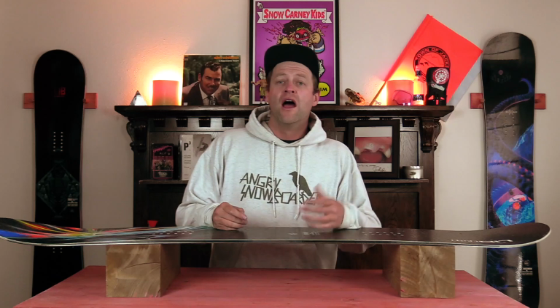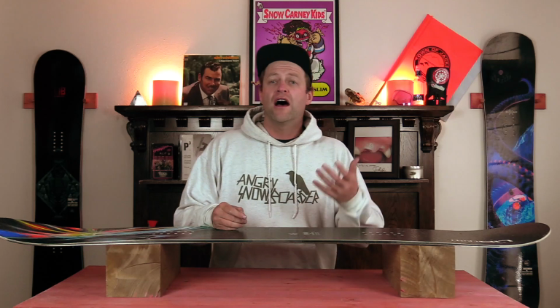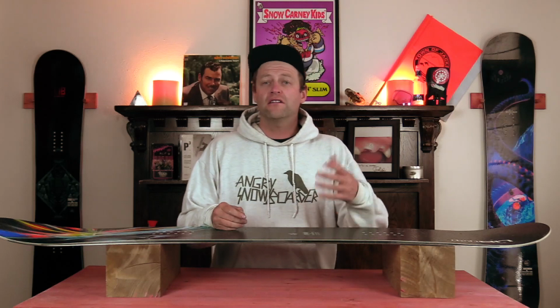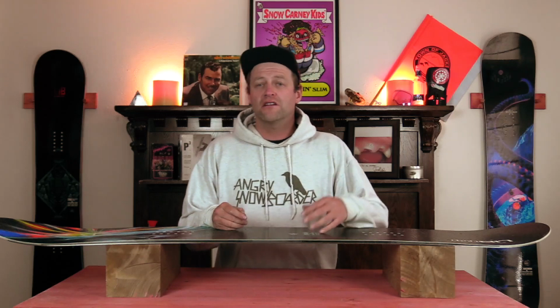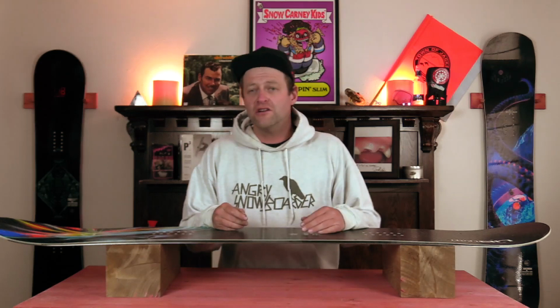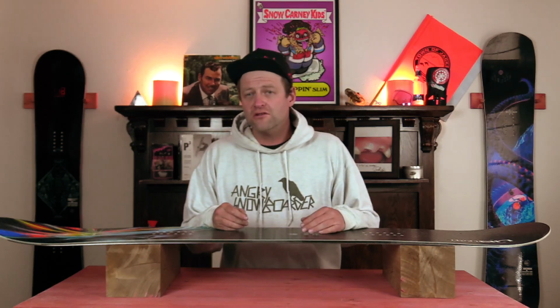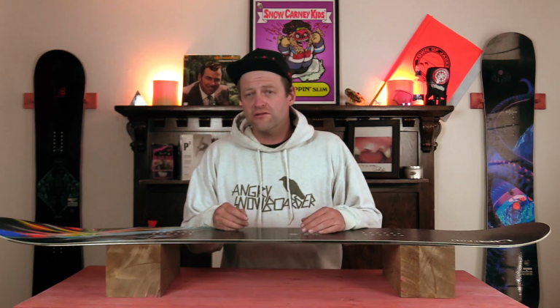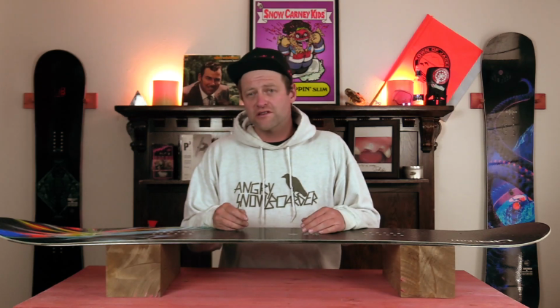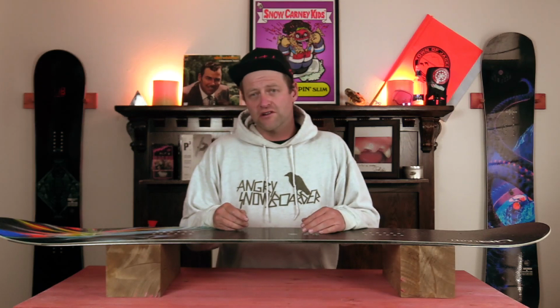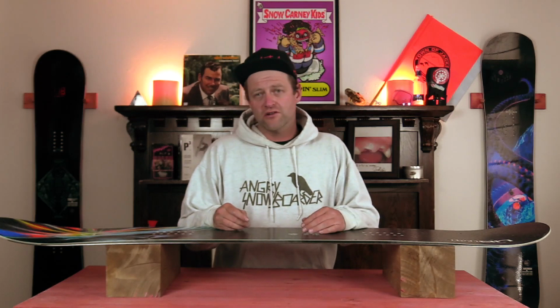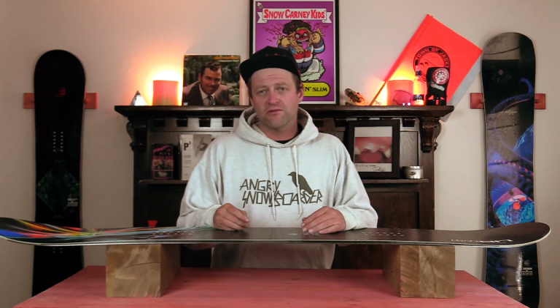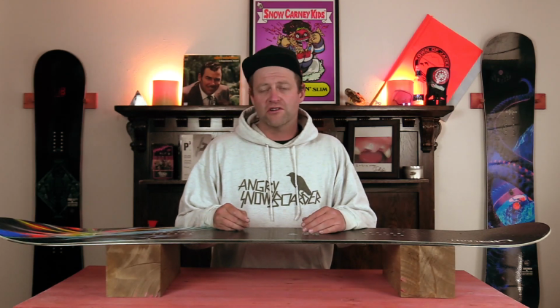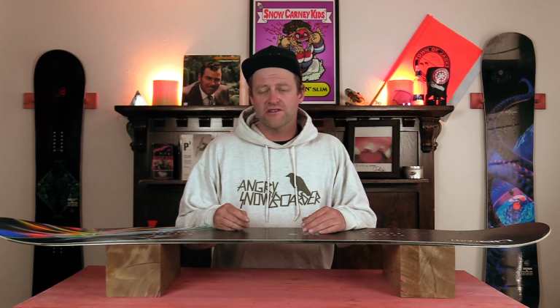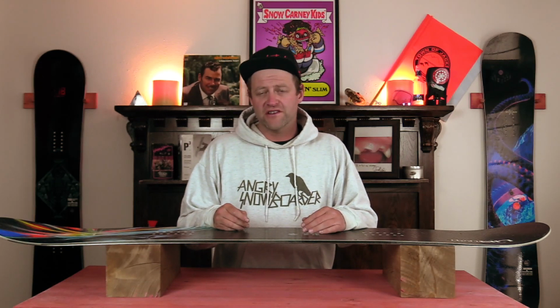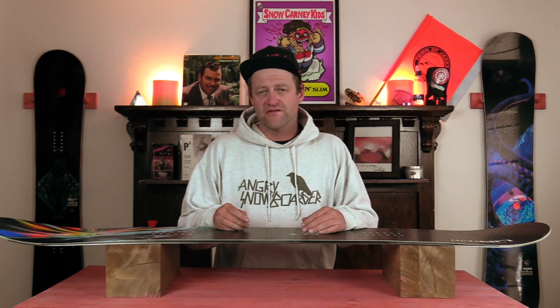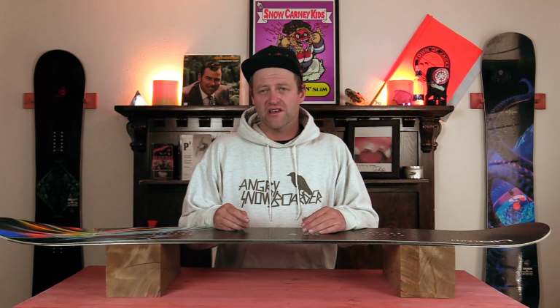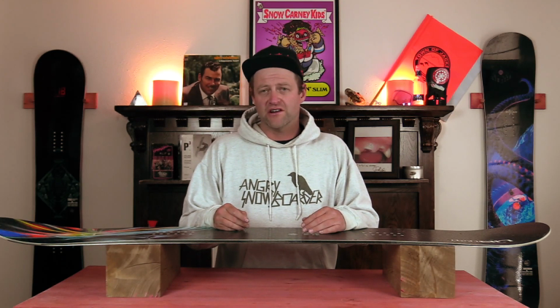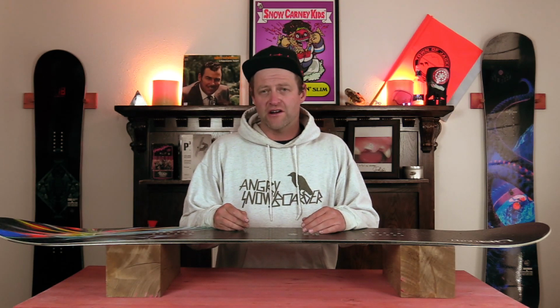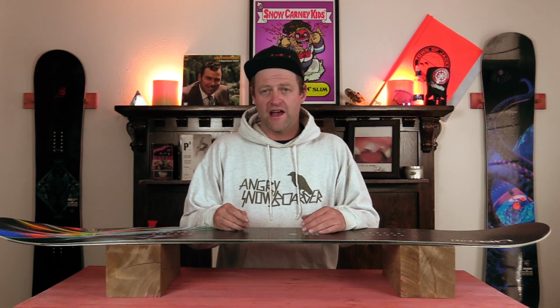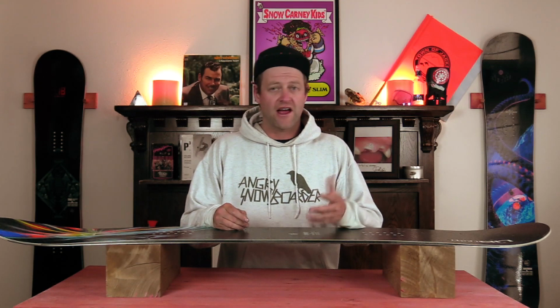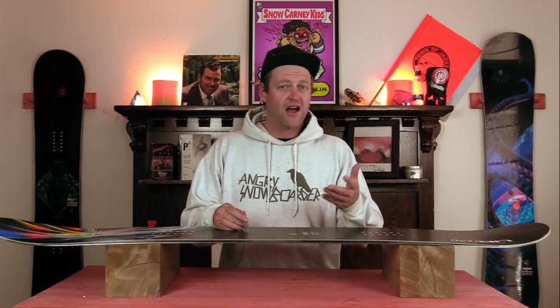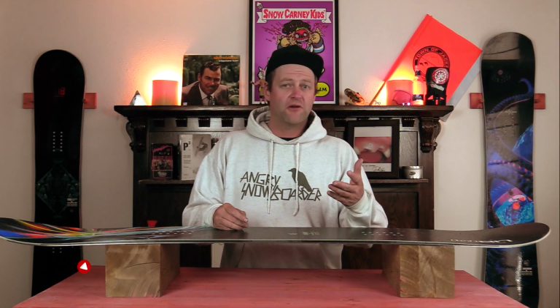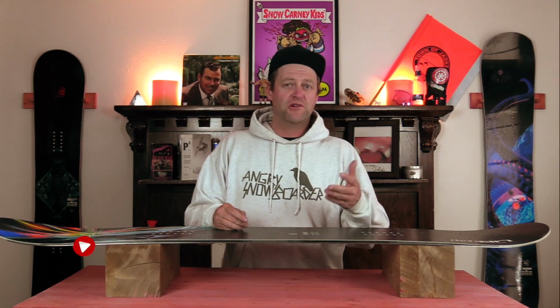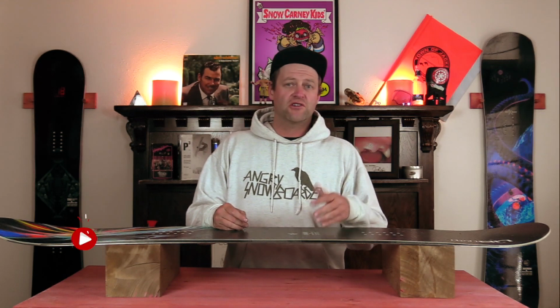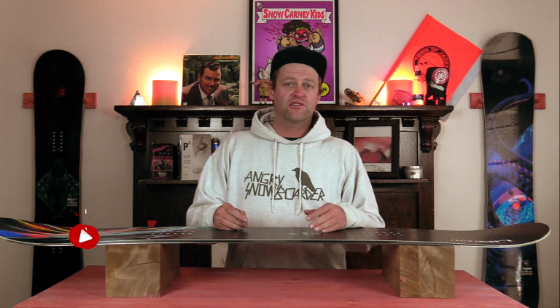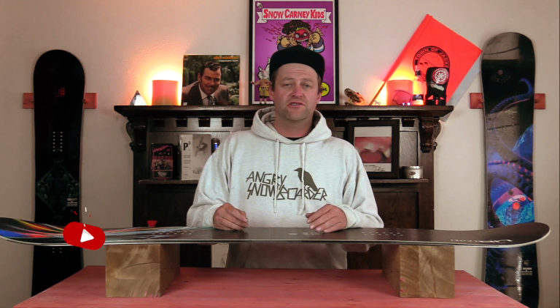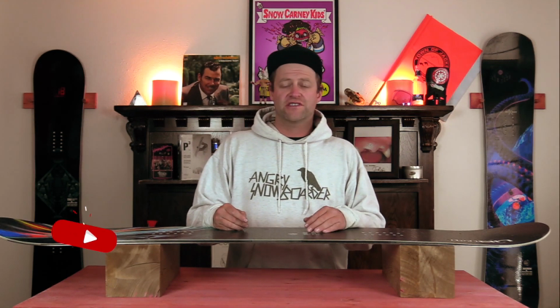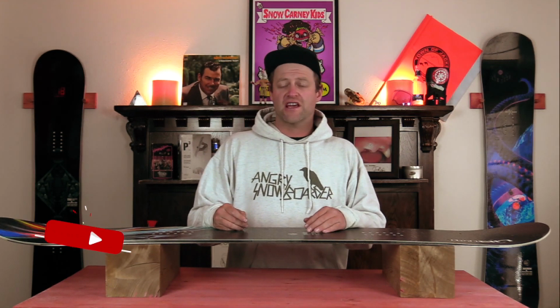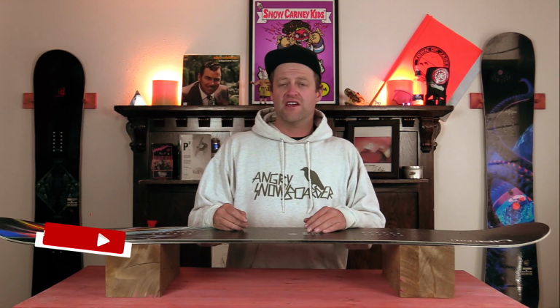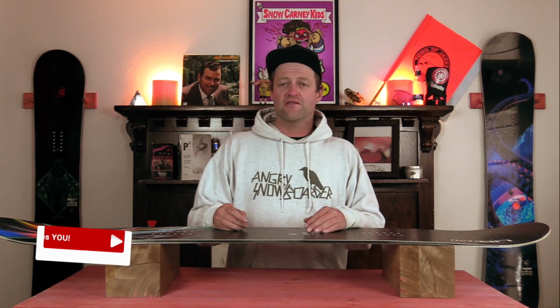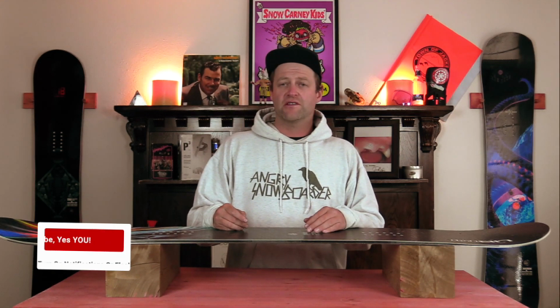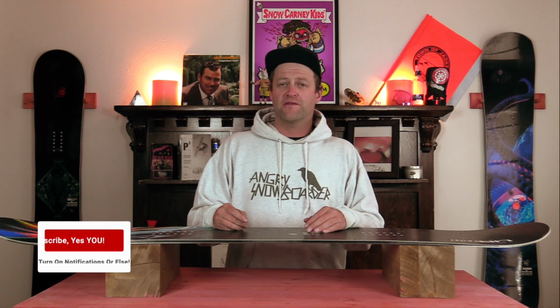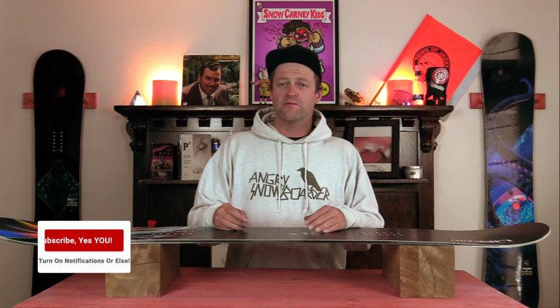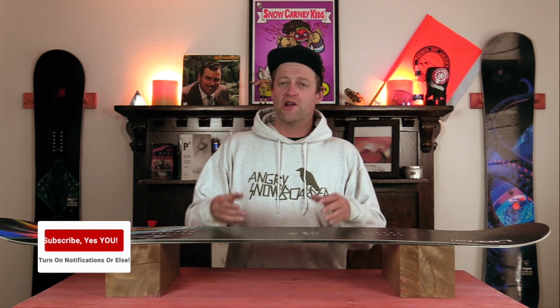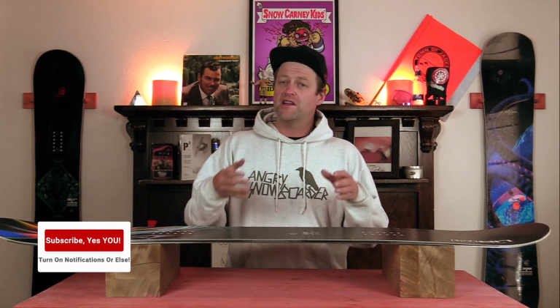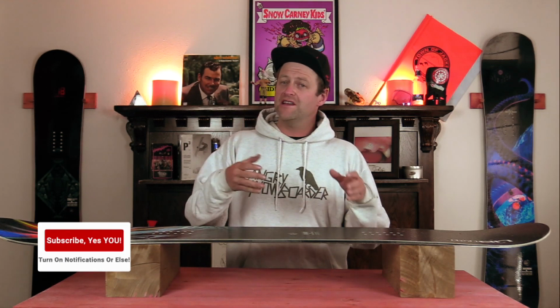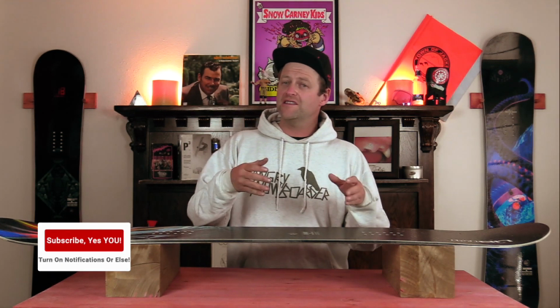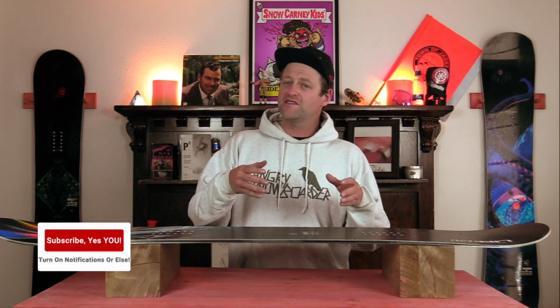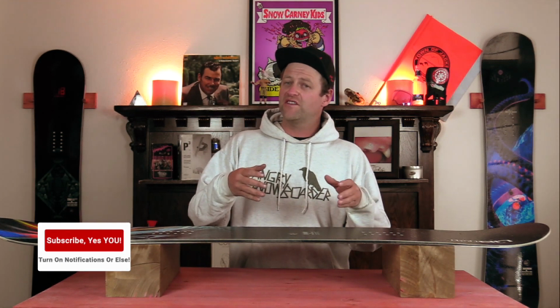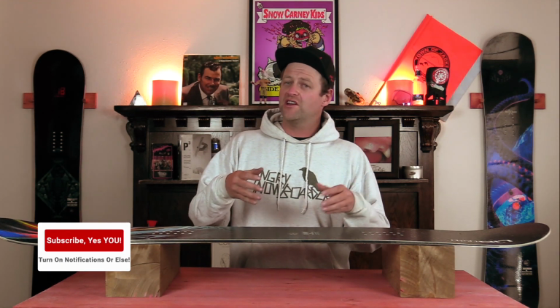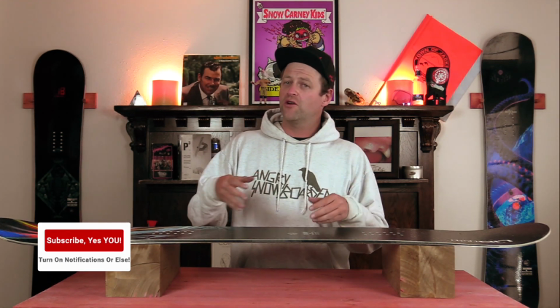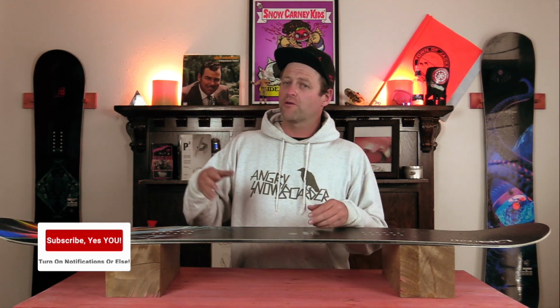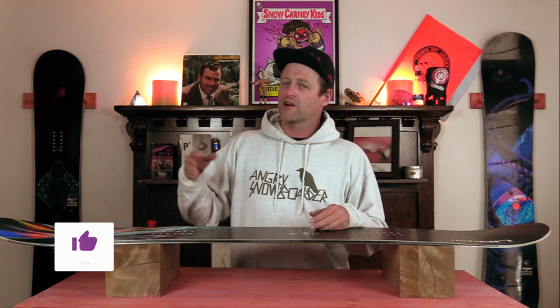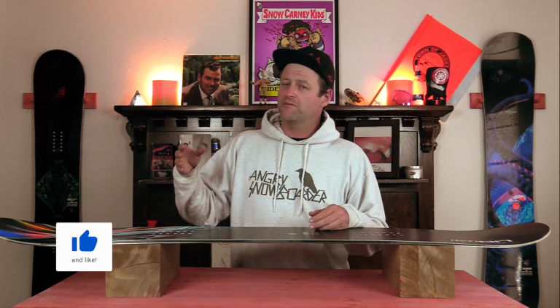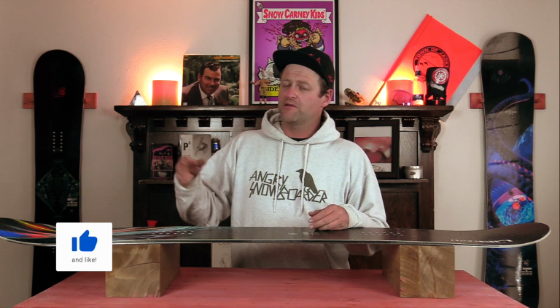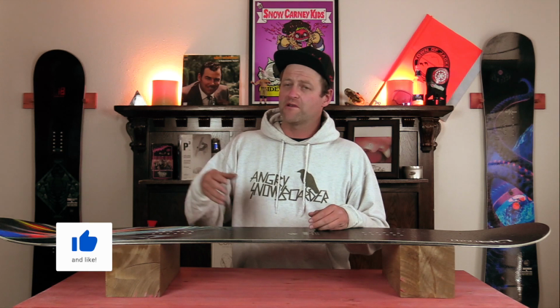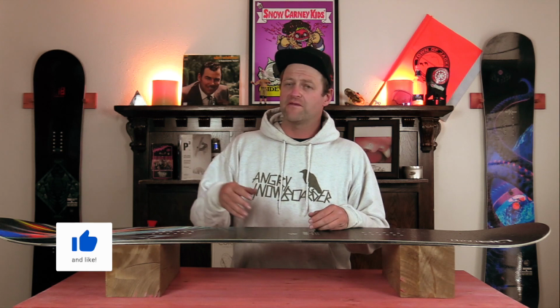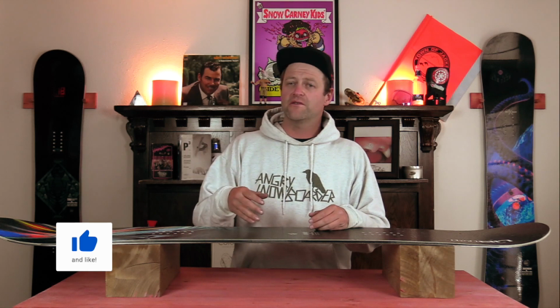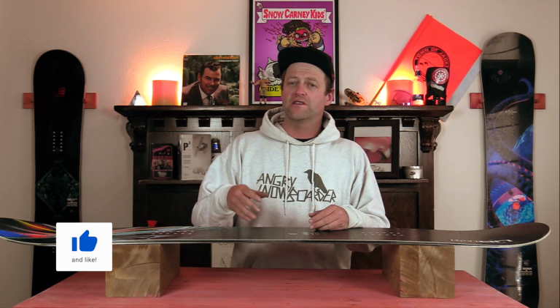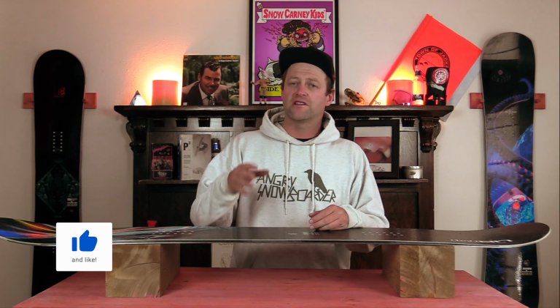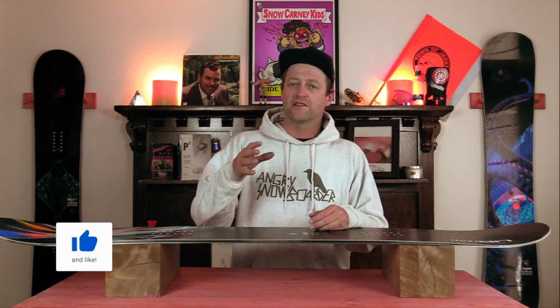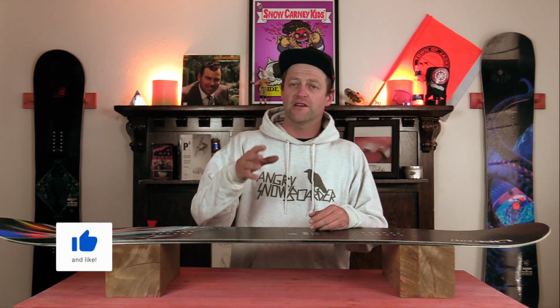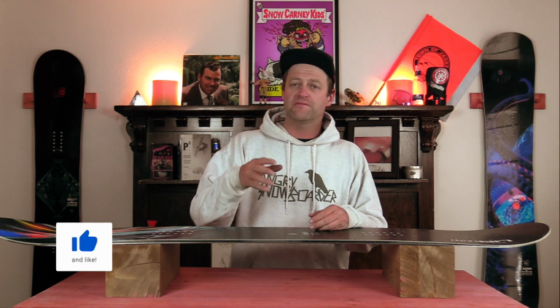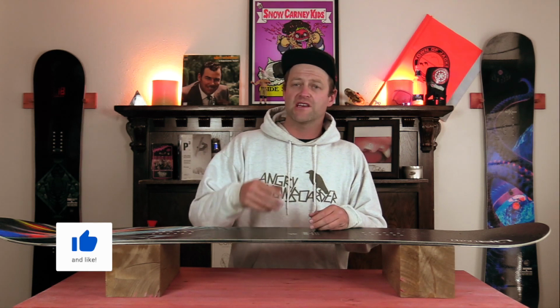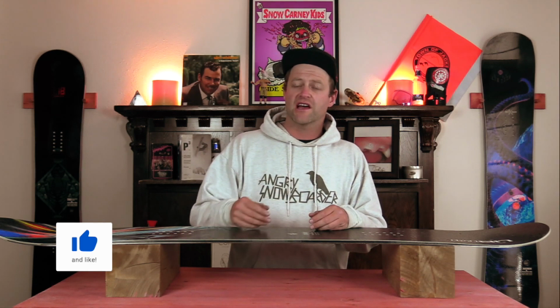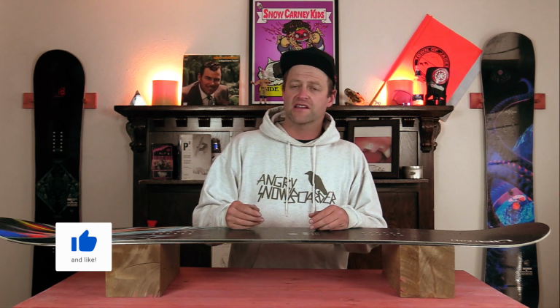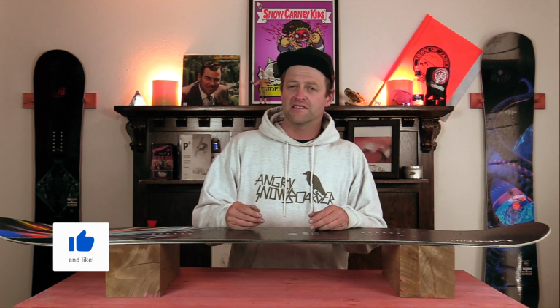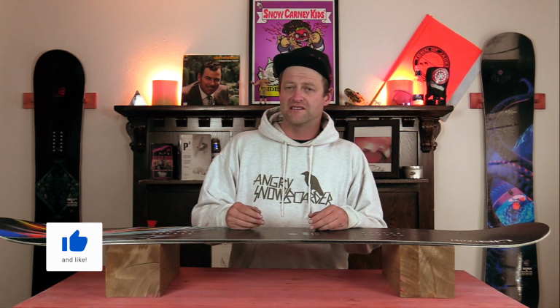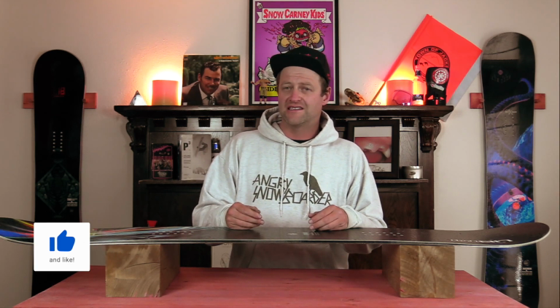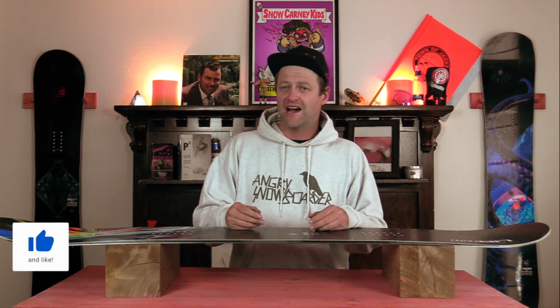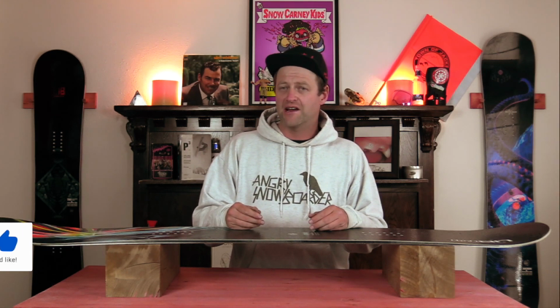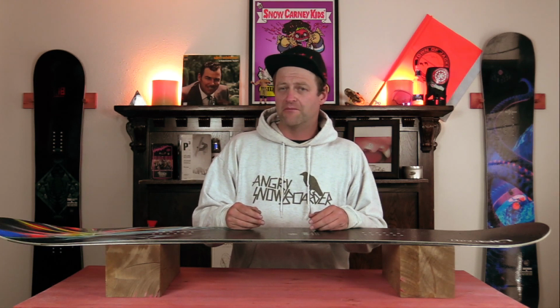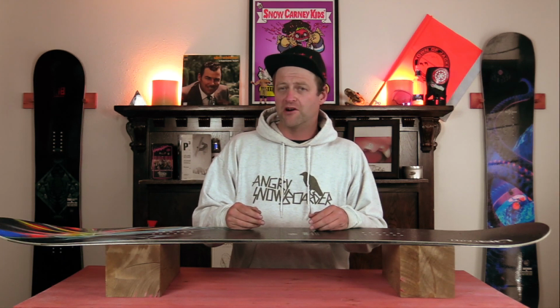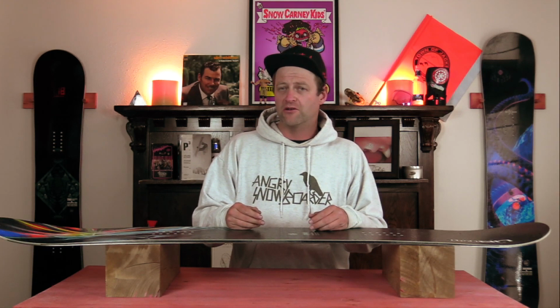Hello snowboarders of the internet. I'm your host Averyn Lefebvre and in this video we're going to be reviewing the Lib Tech Dynamo.